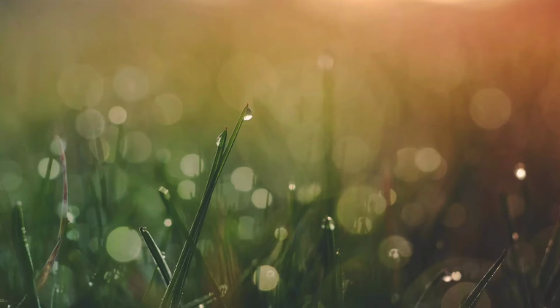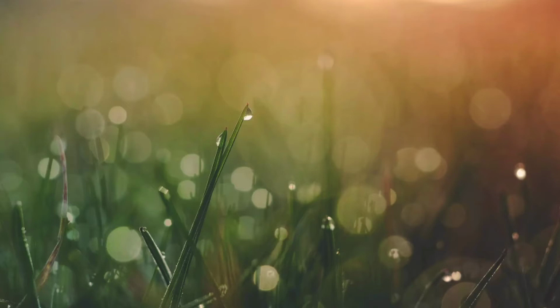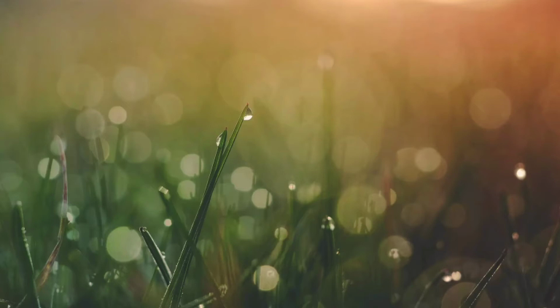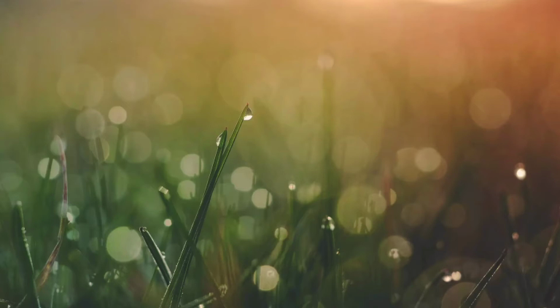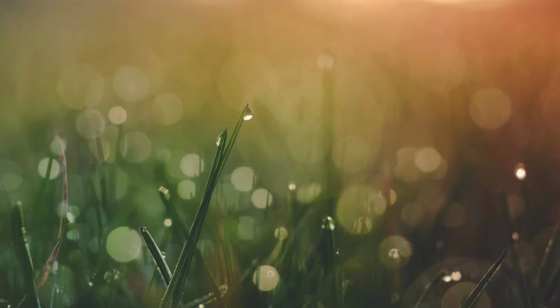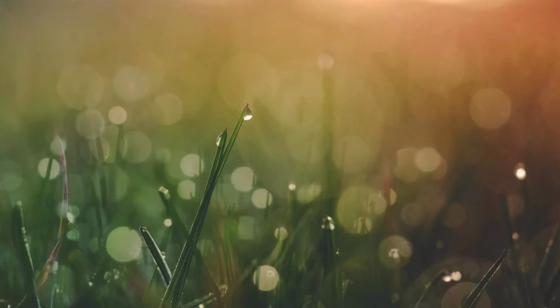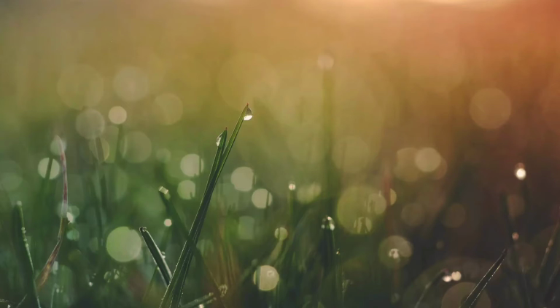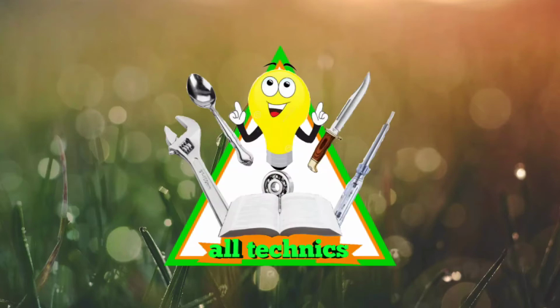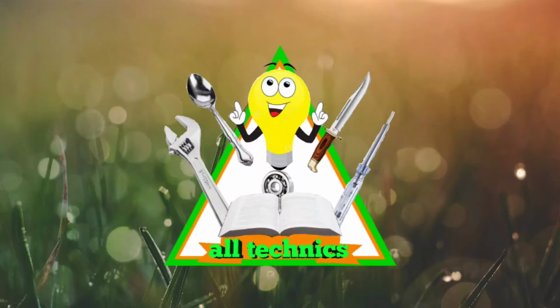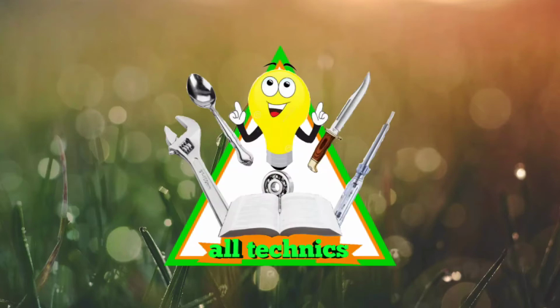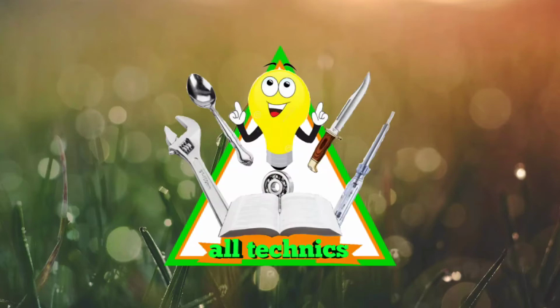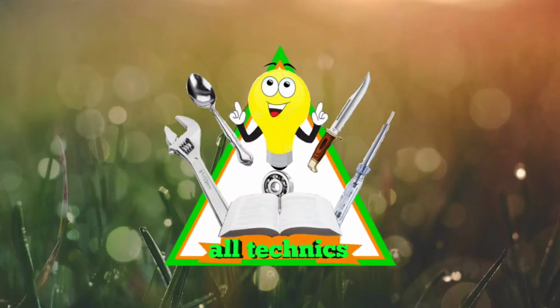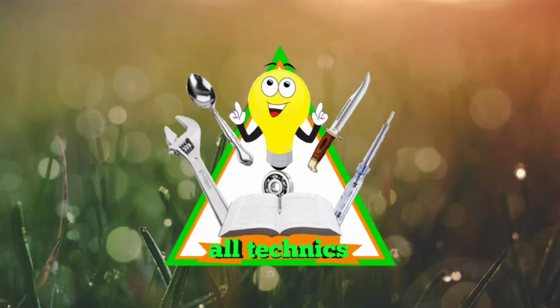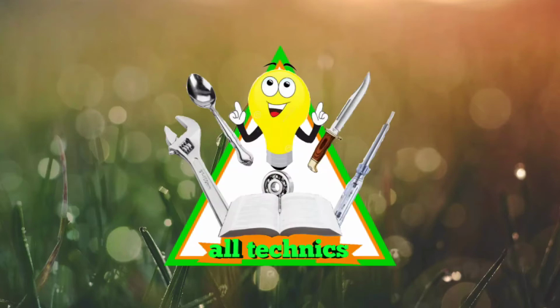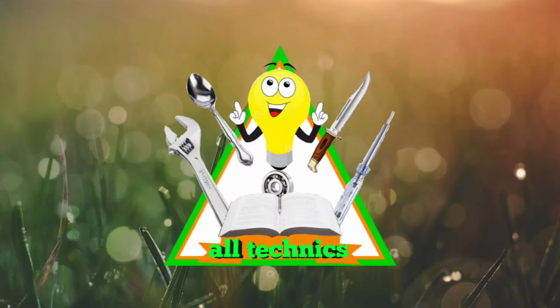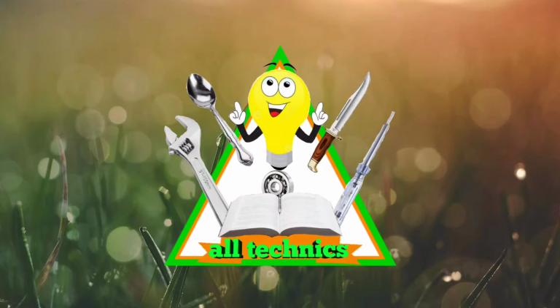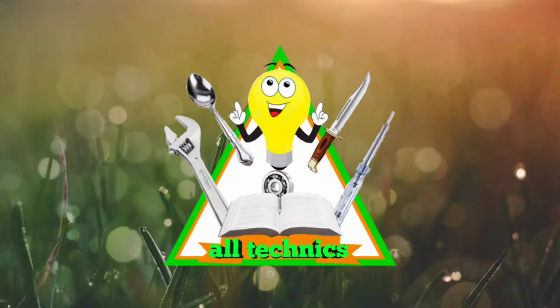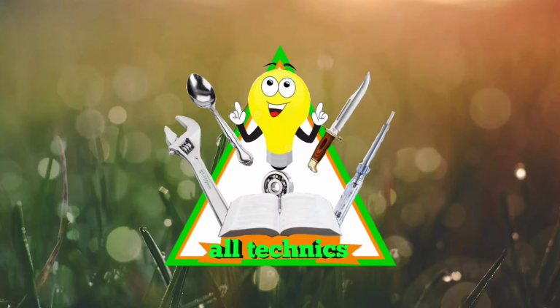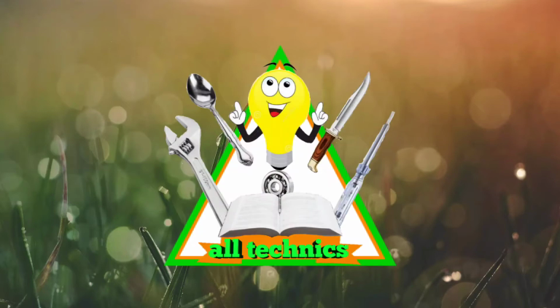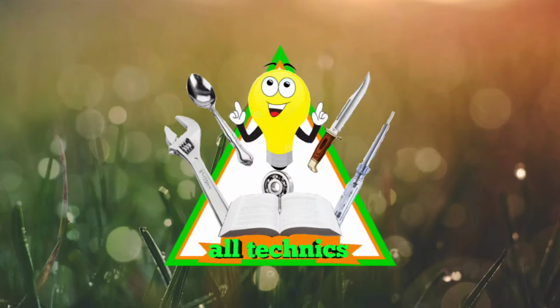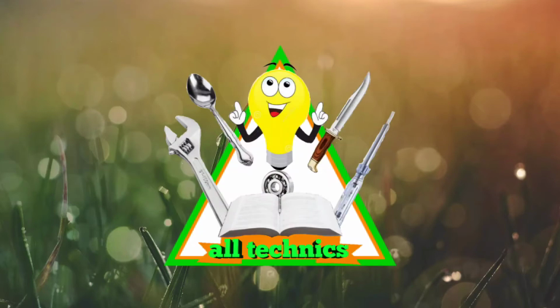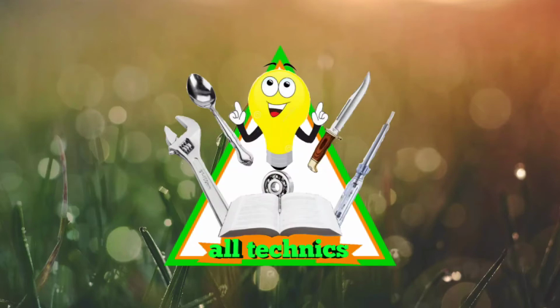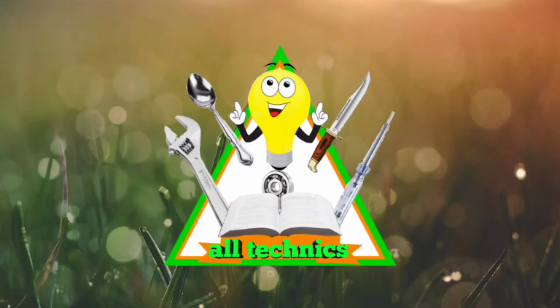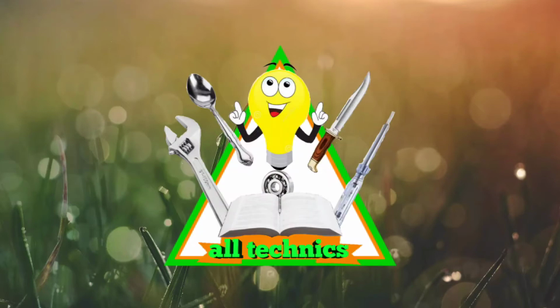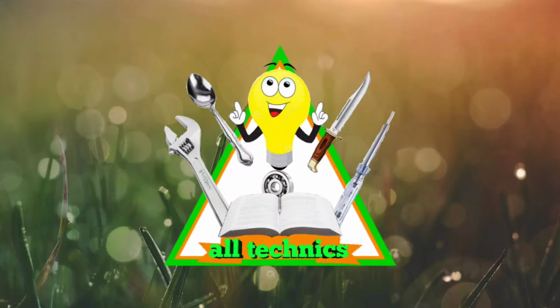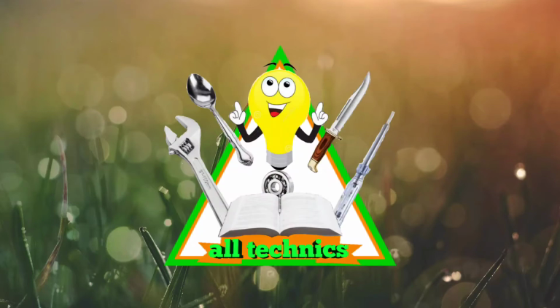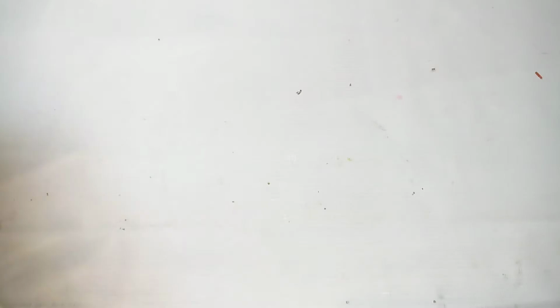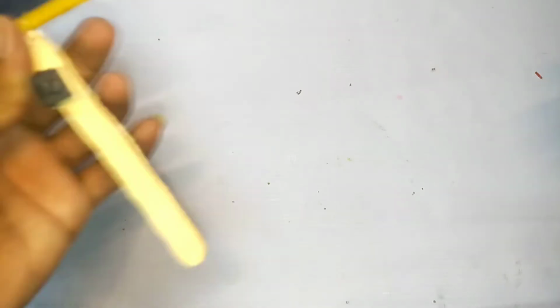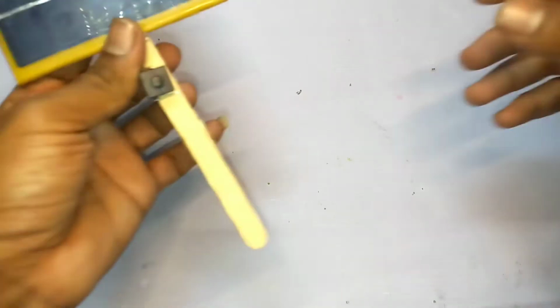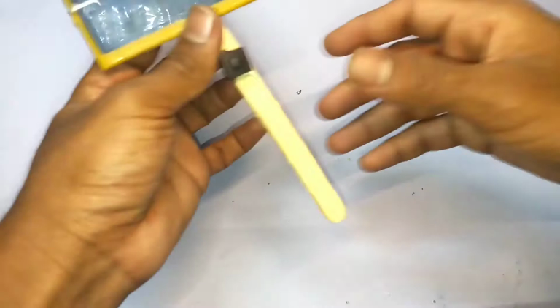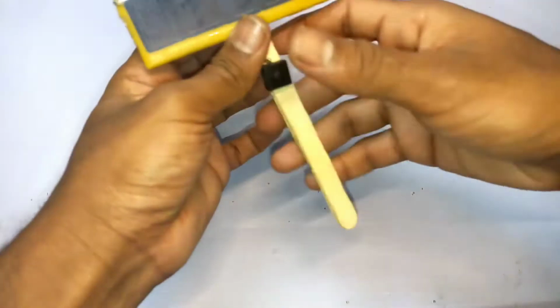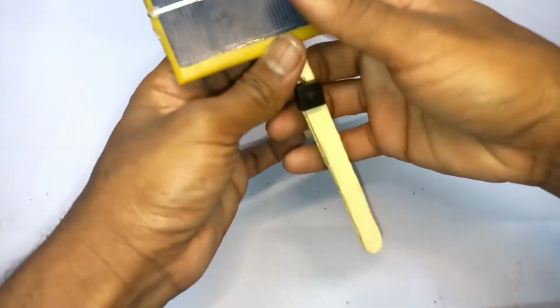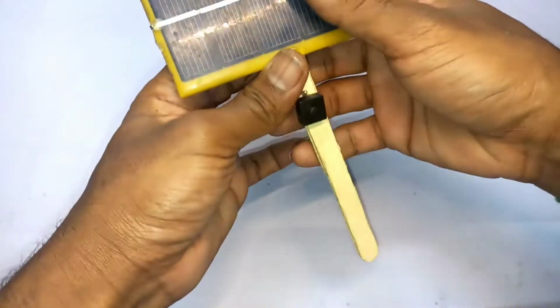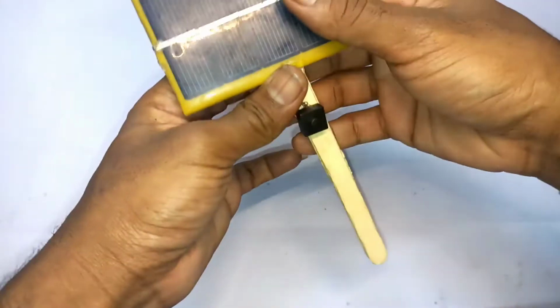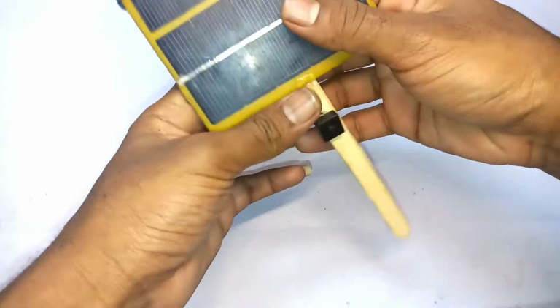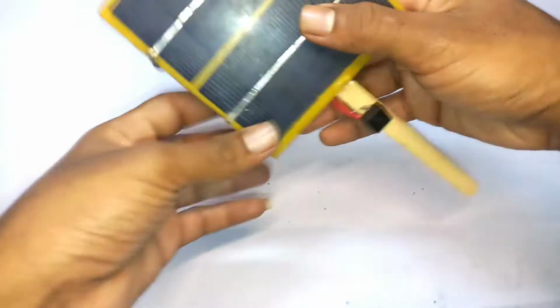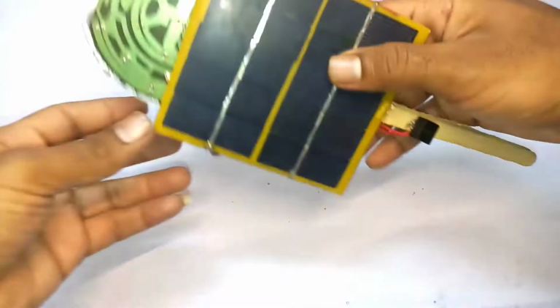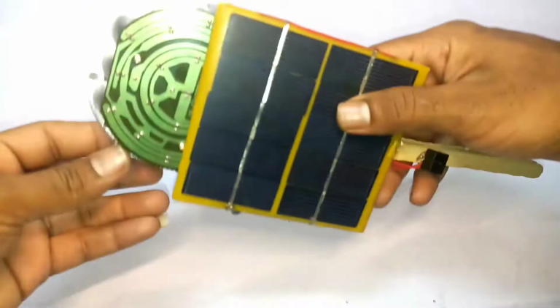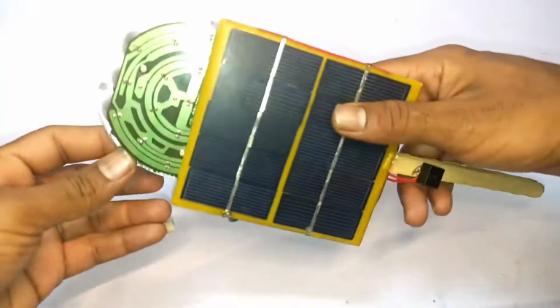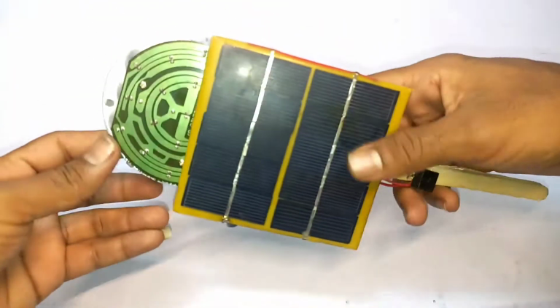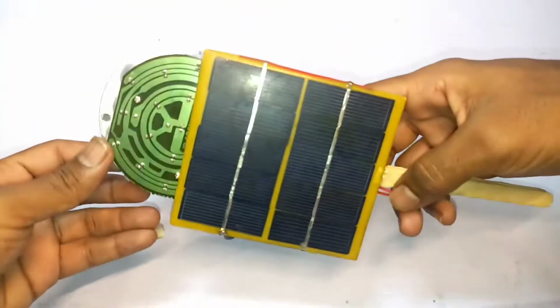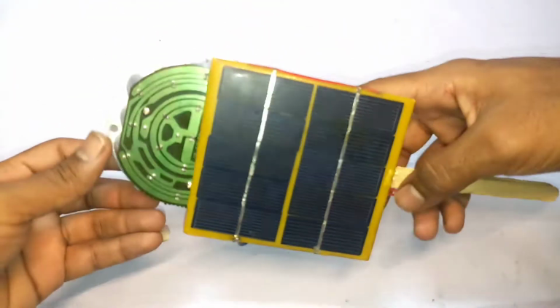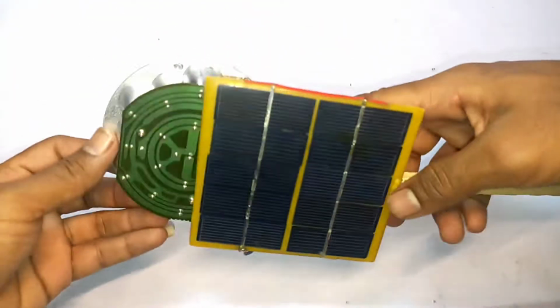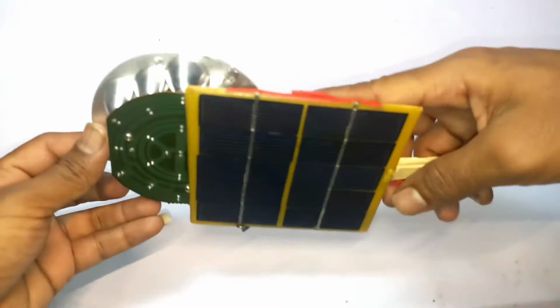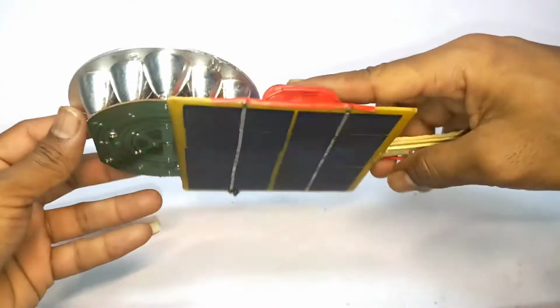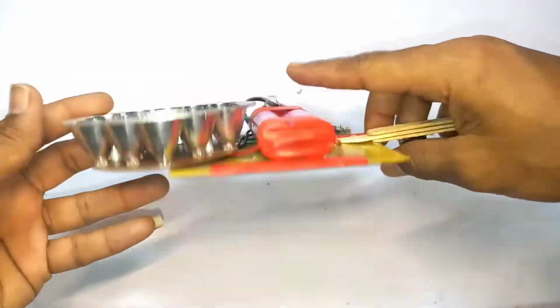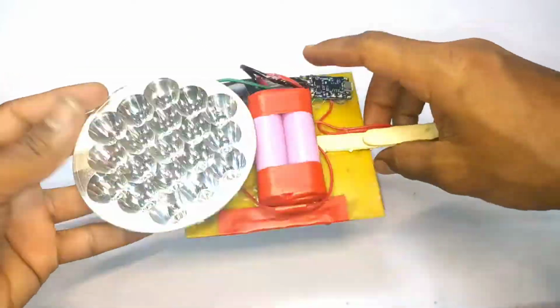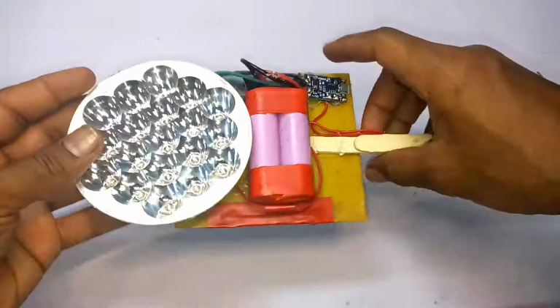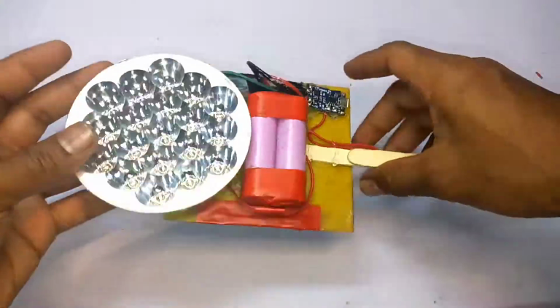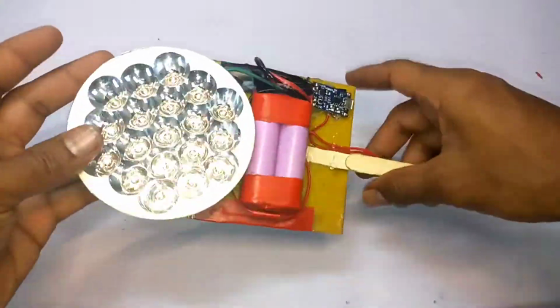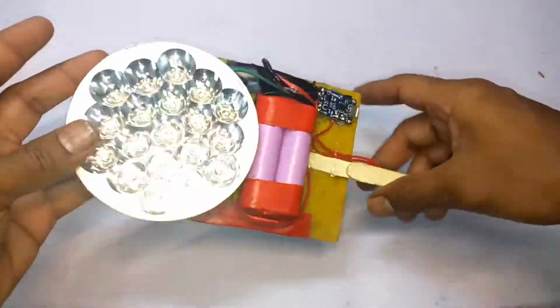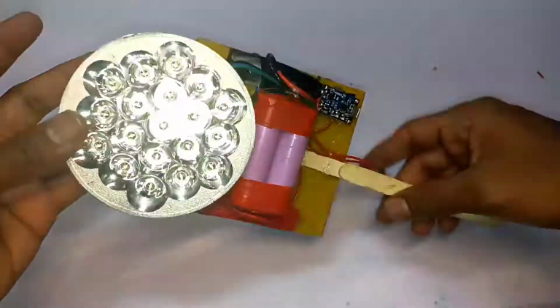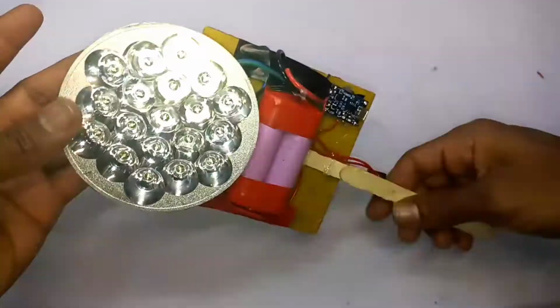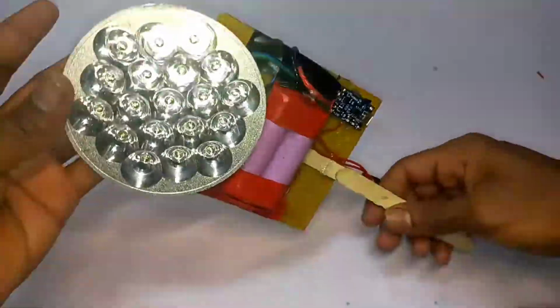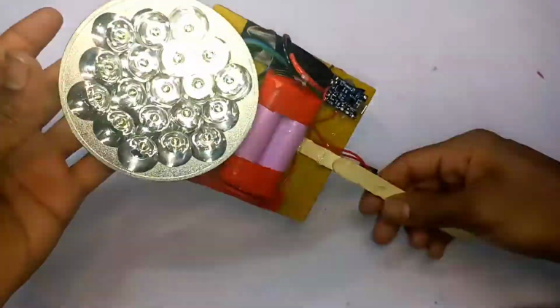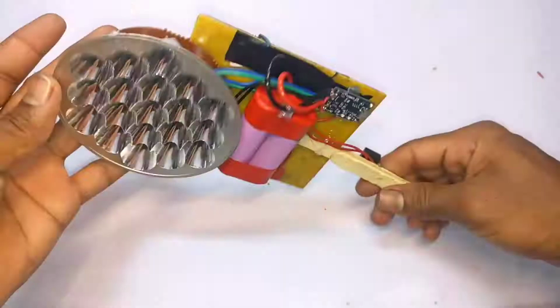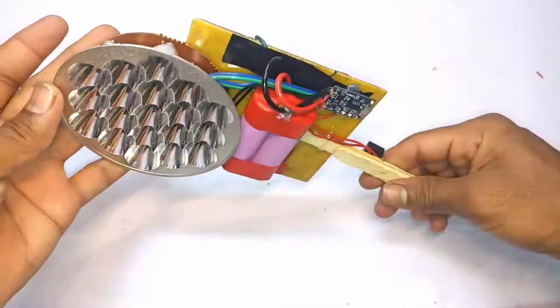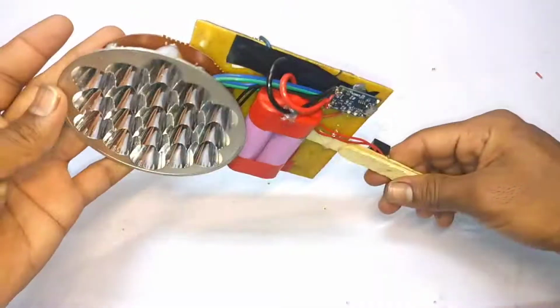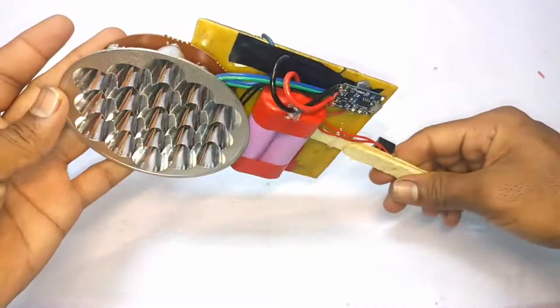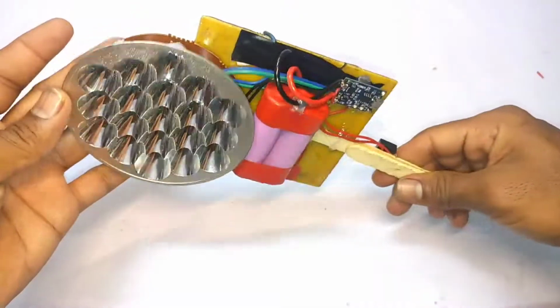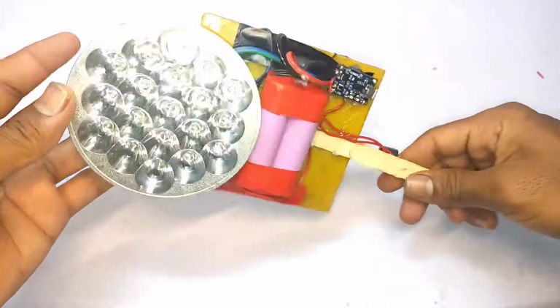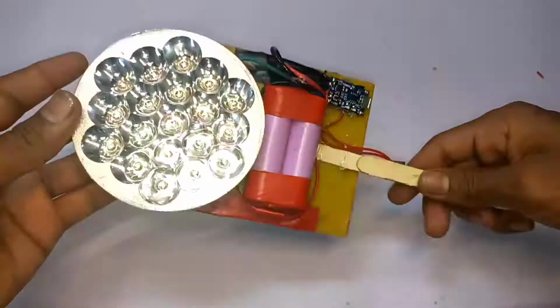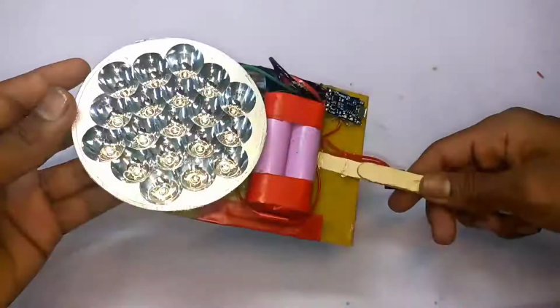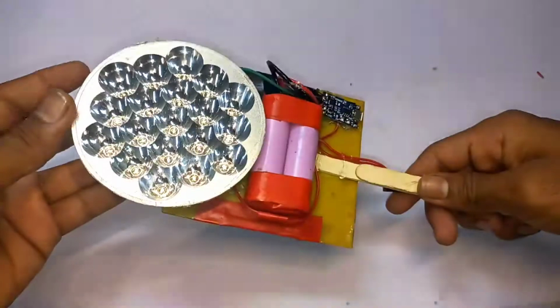Hello friends! Welcome to all techniques YouTube channel. In this video, we will talk about a huge solar power torch. Let's talk about this video.